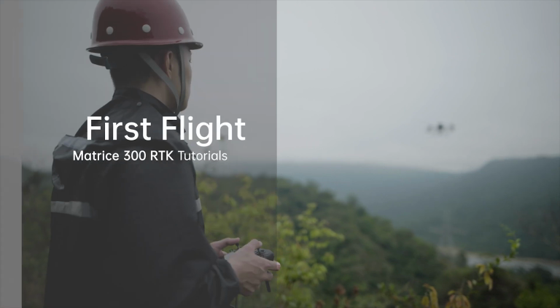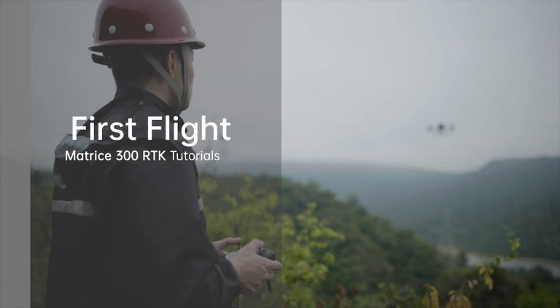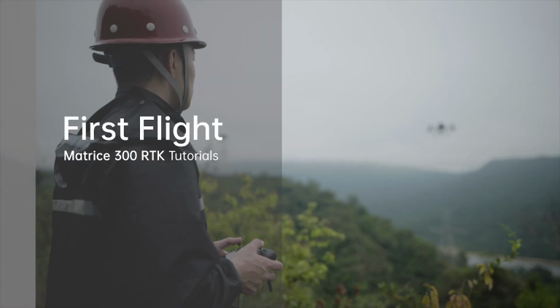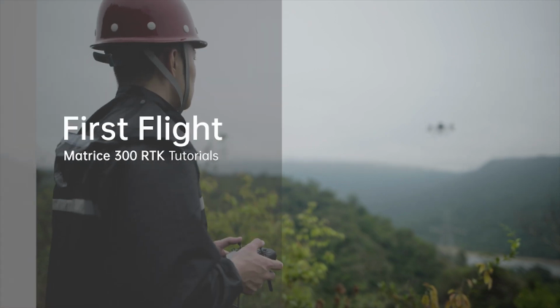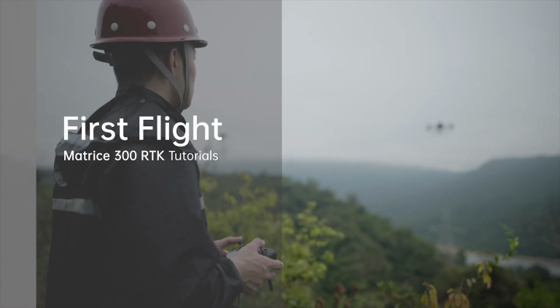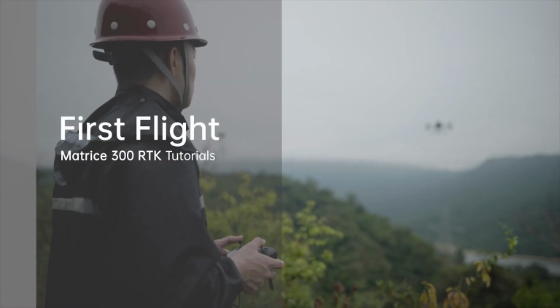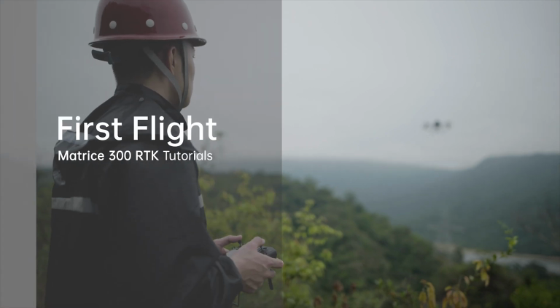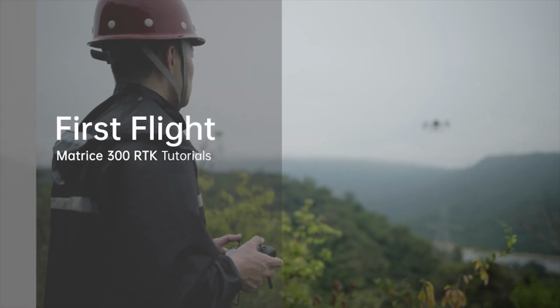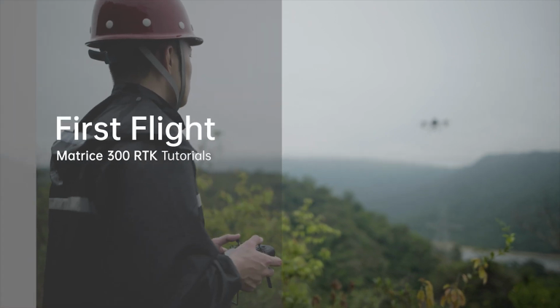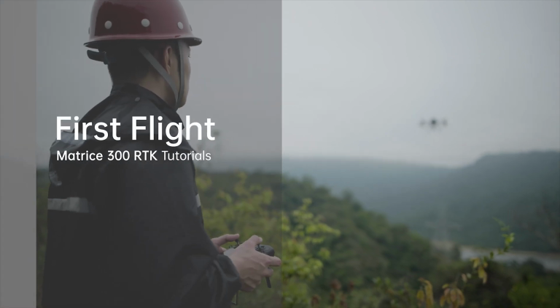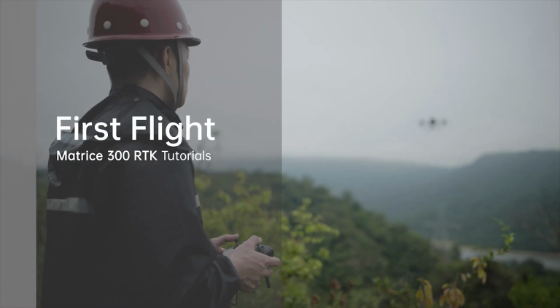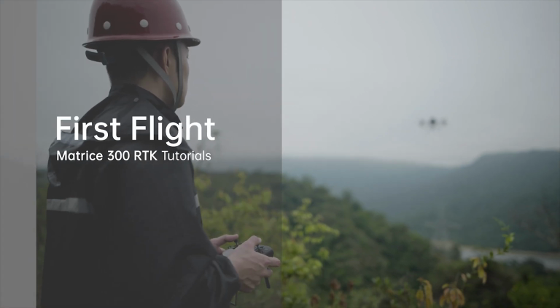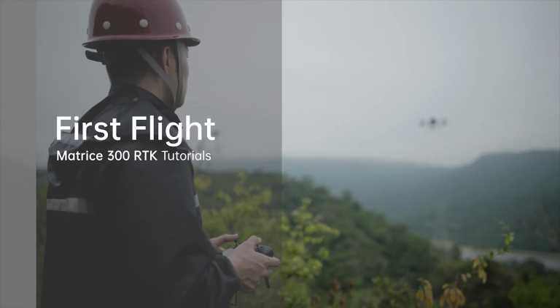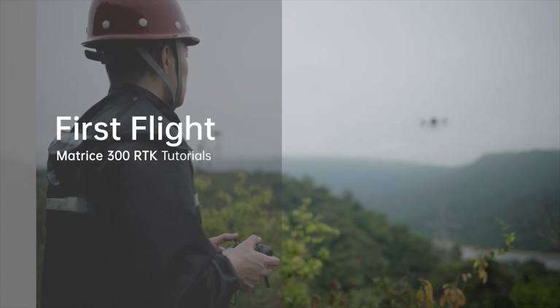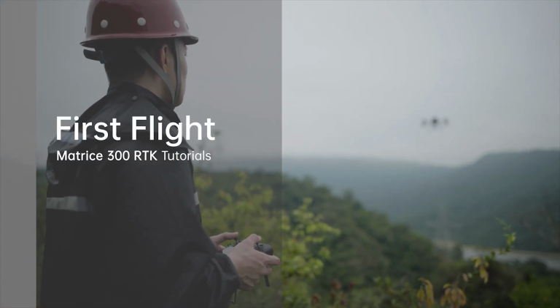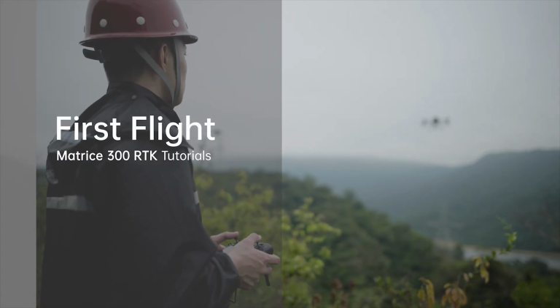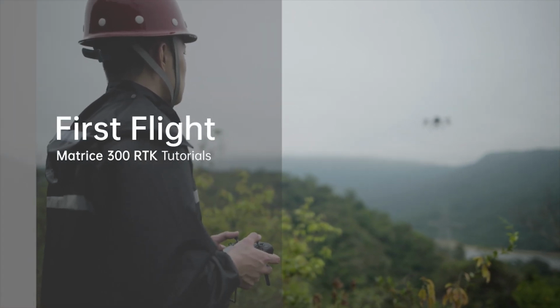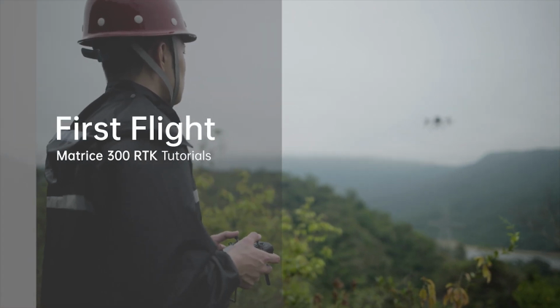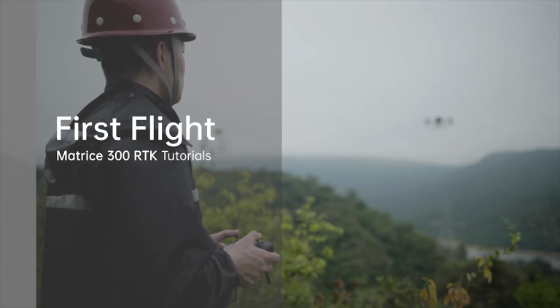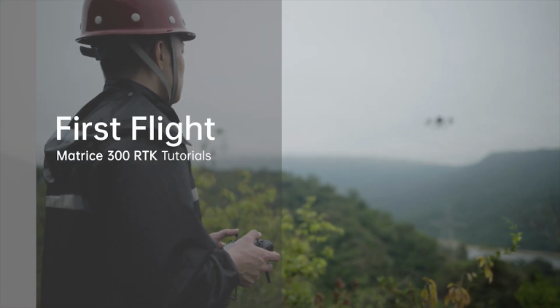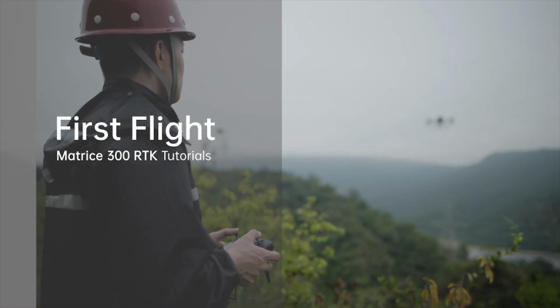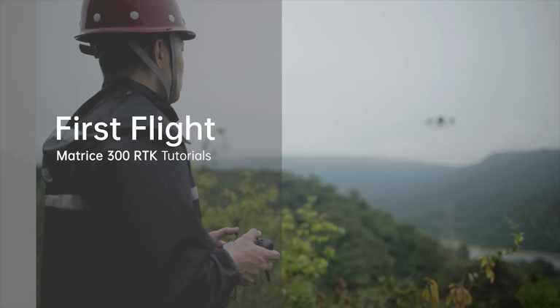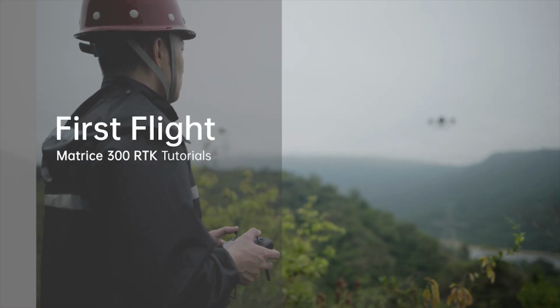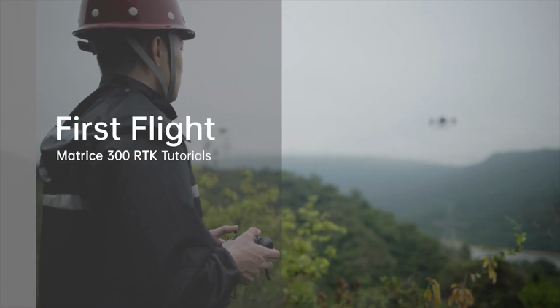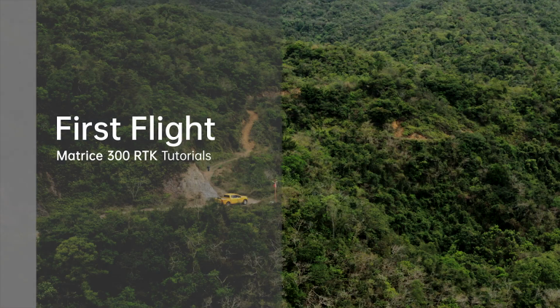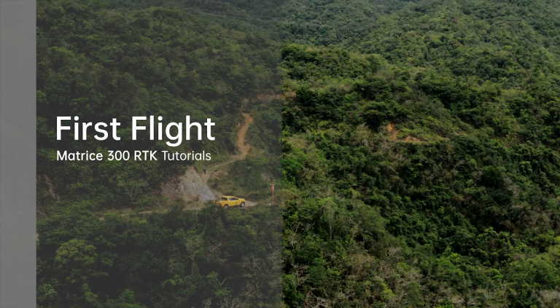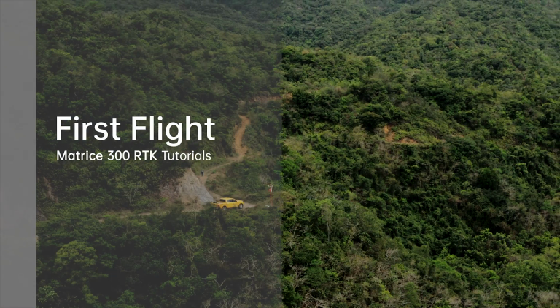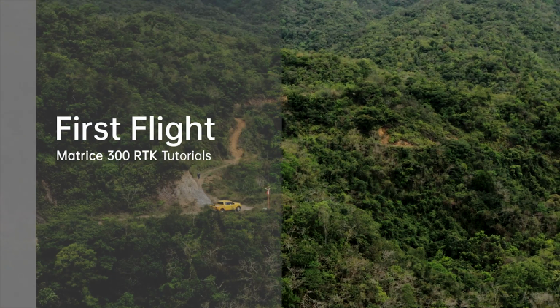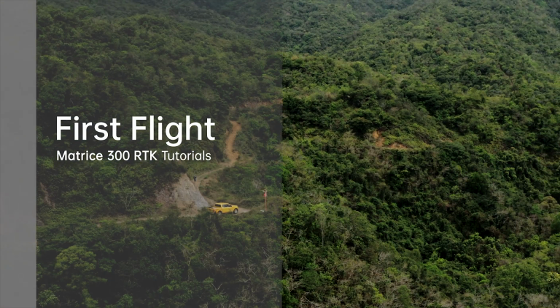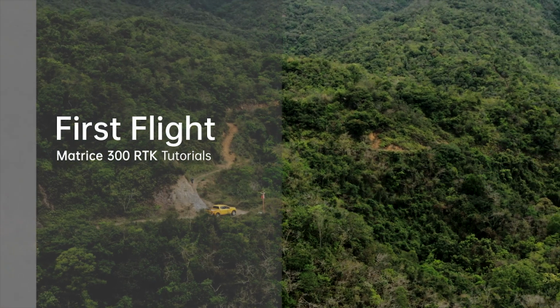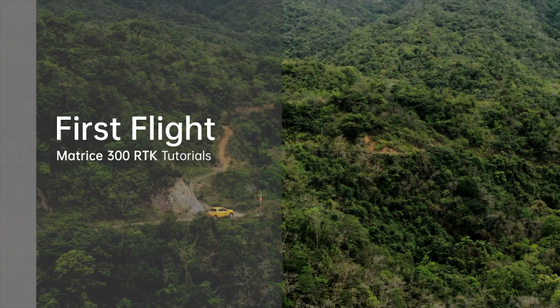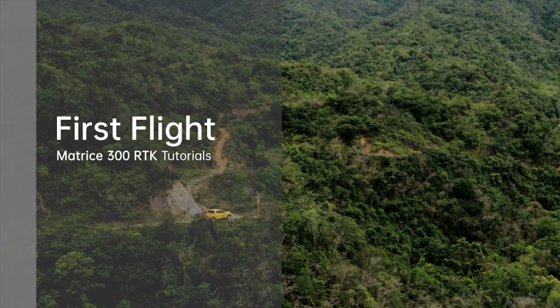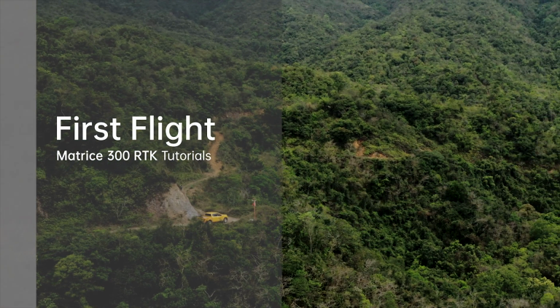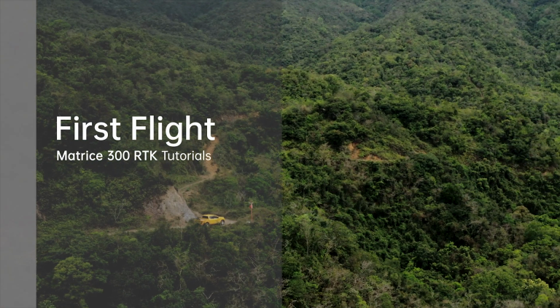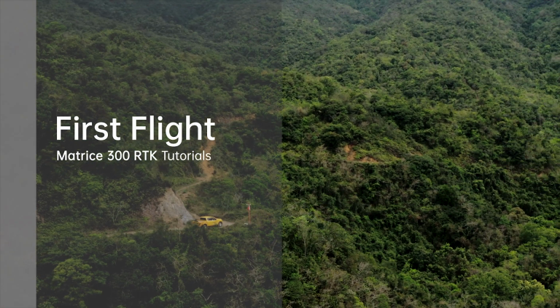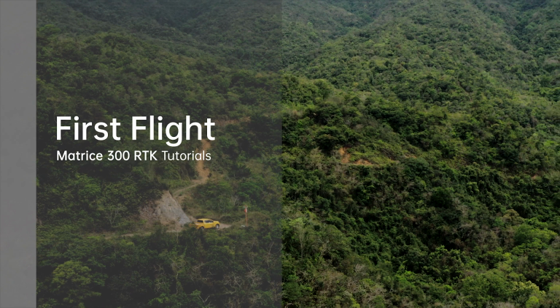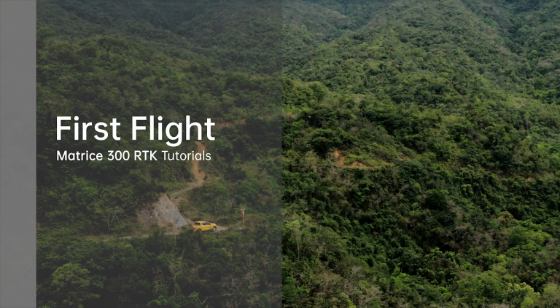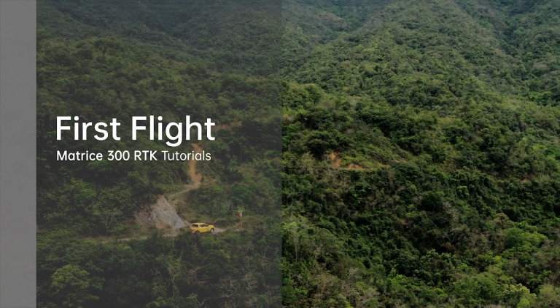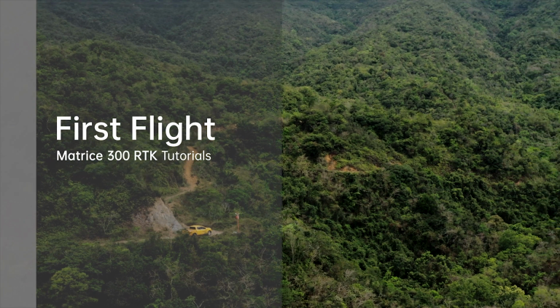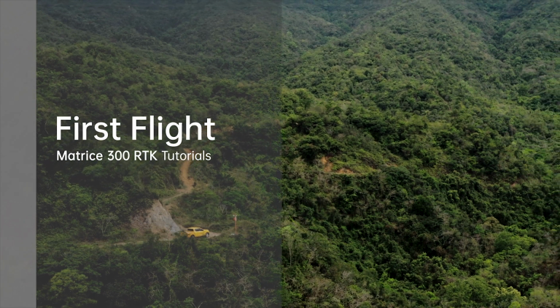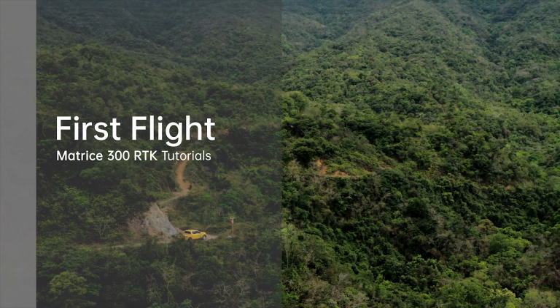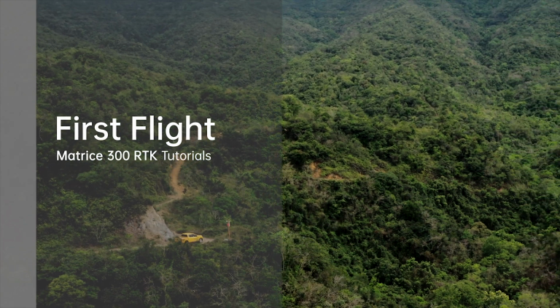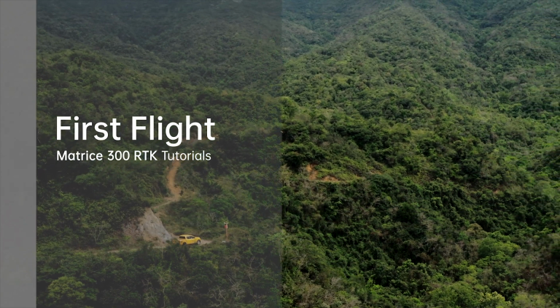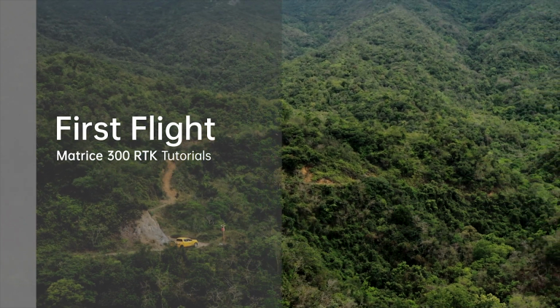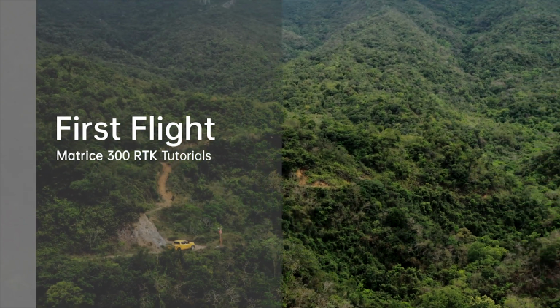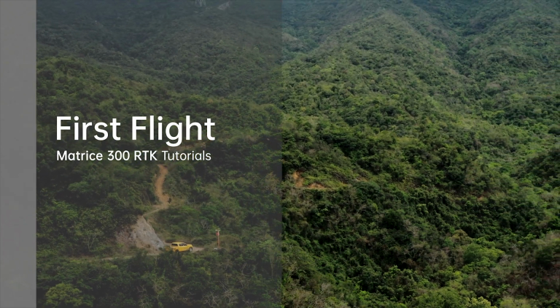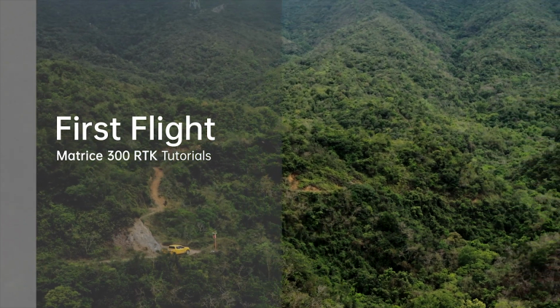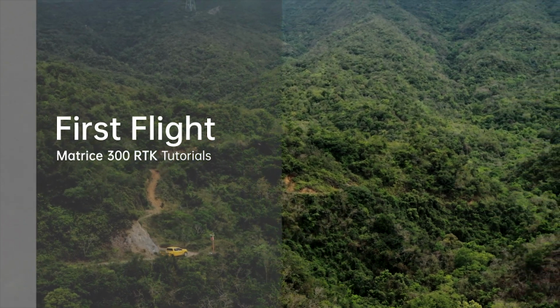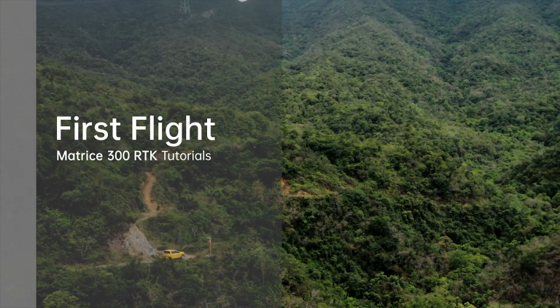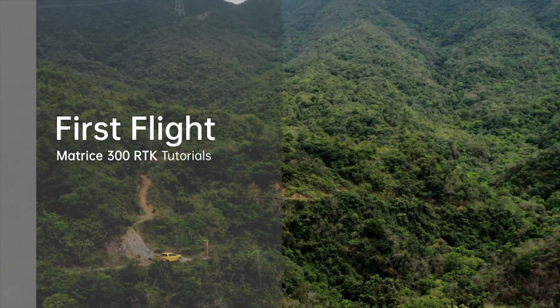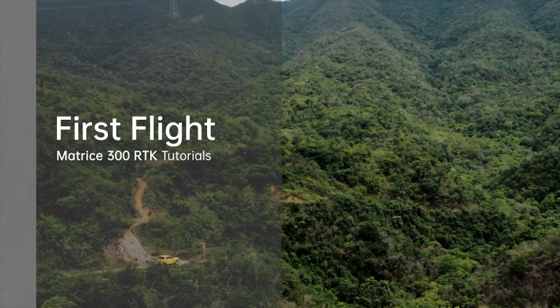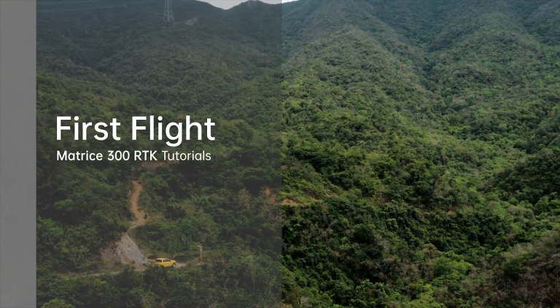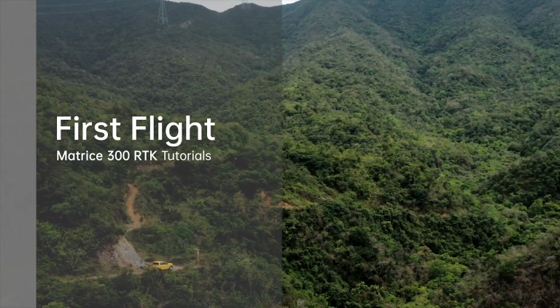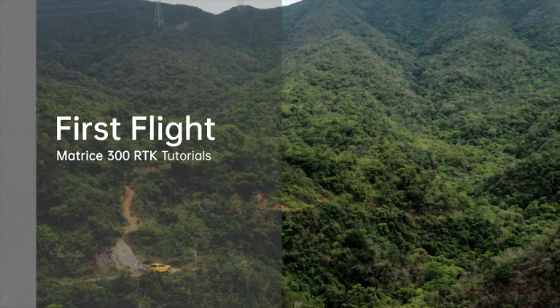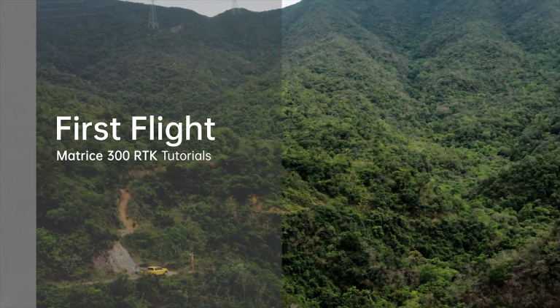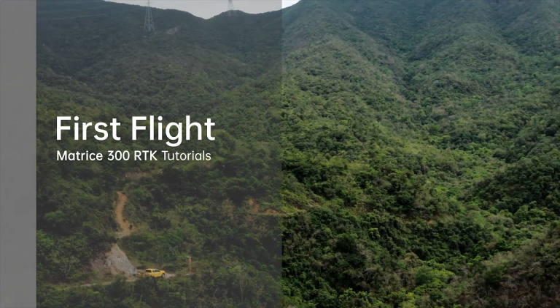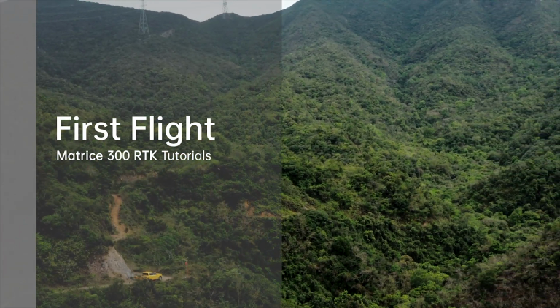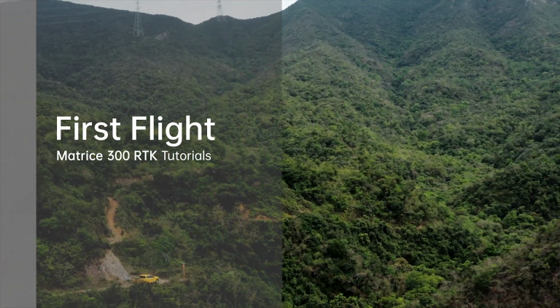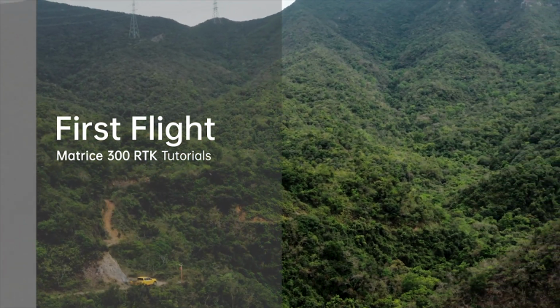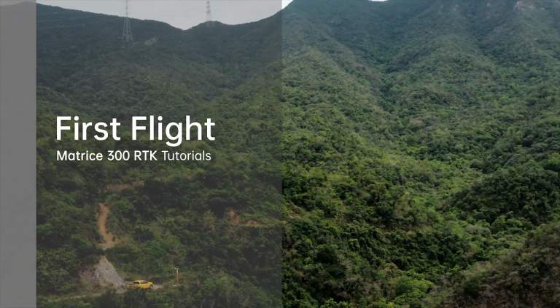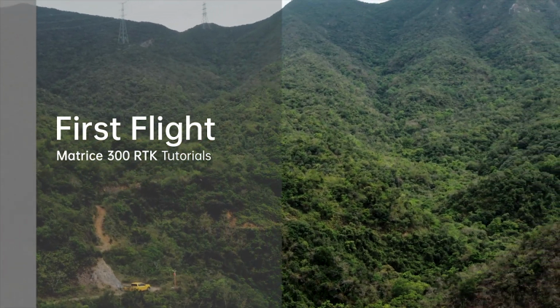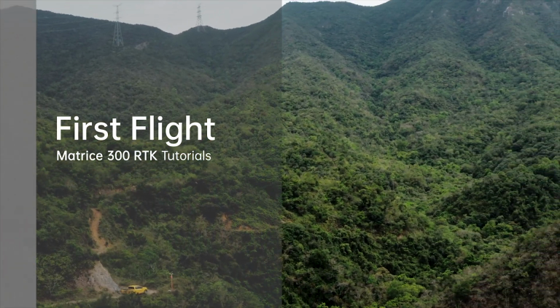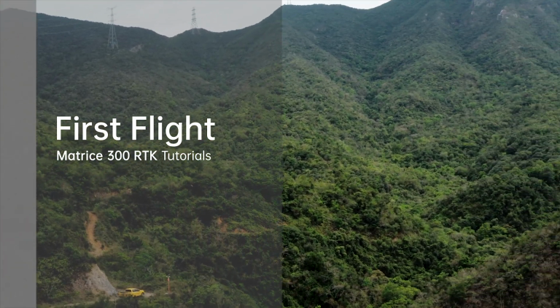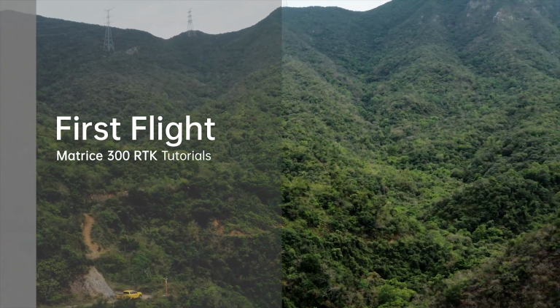Welcome to the M300 RTK tutorials. This video will introduce the M300 RTK's first flight.